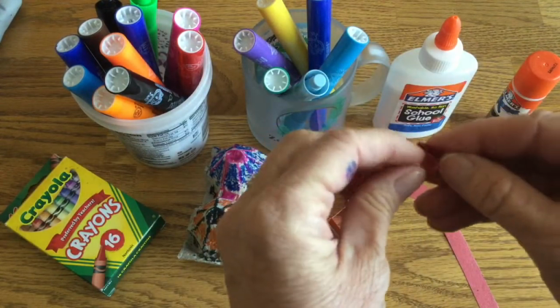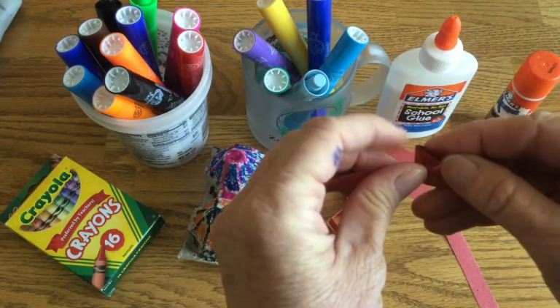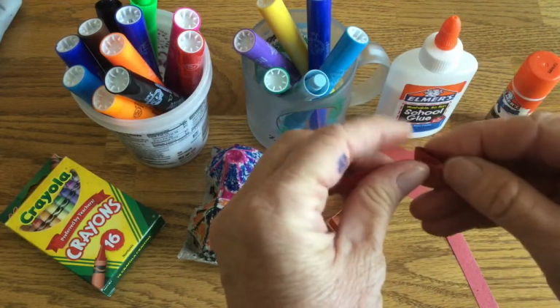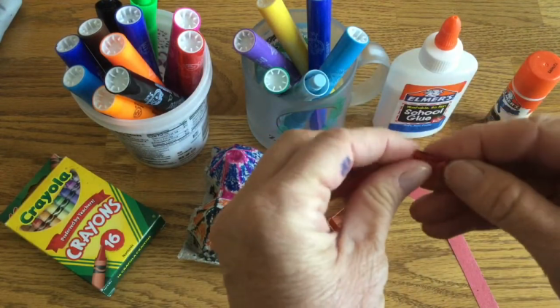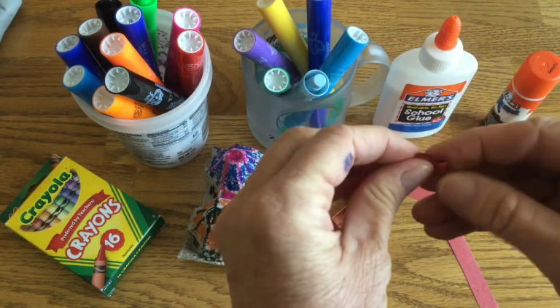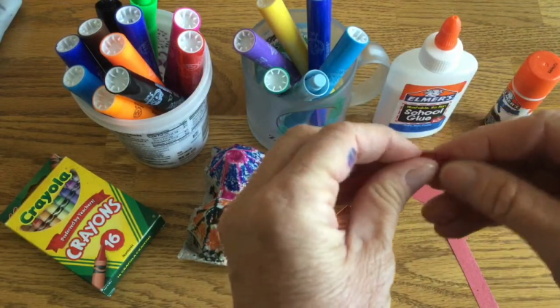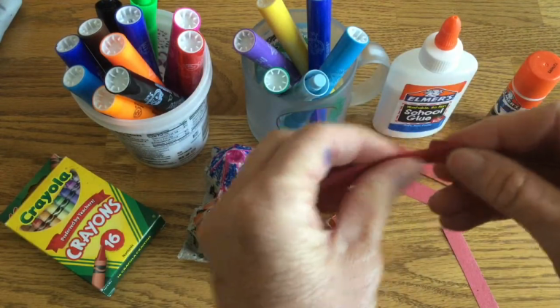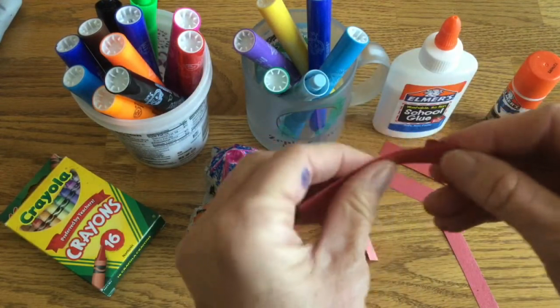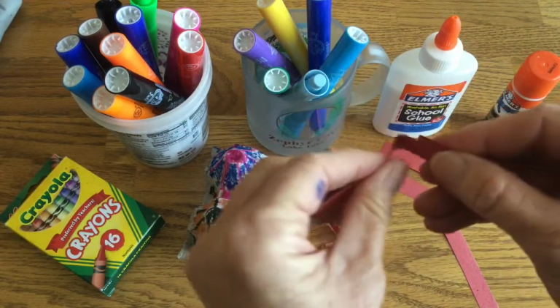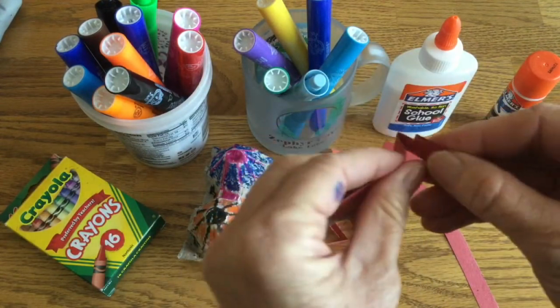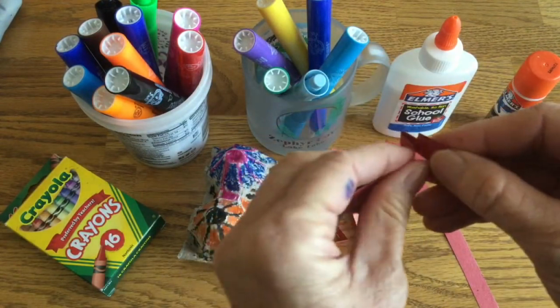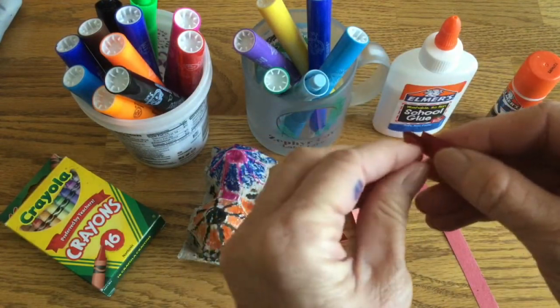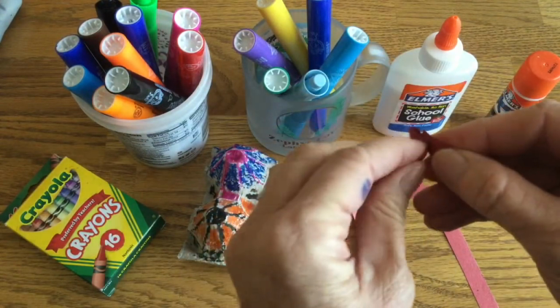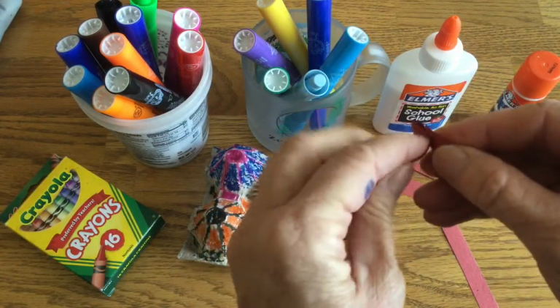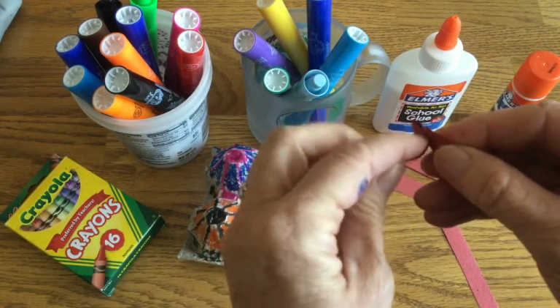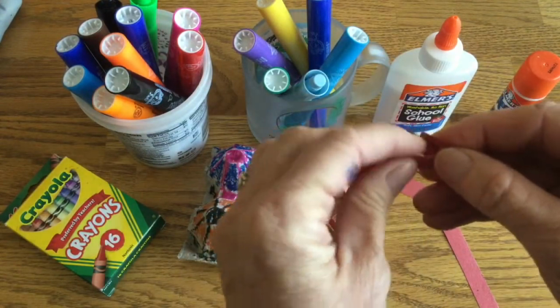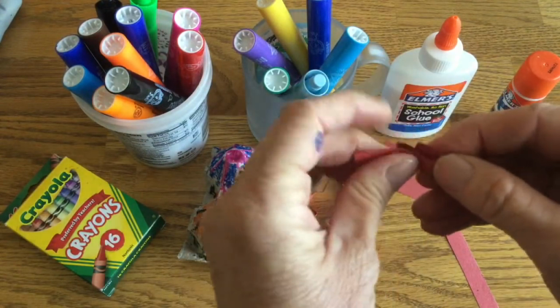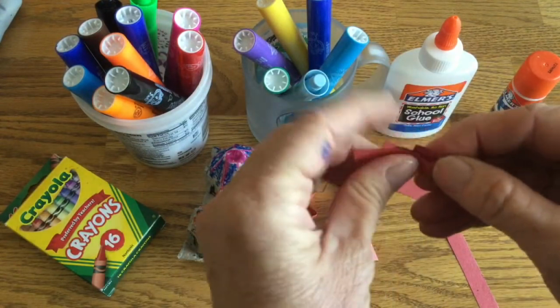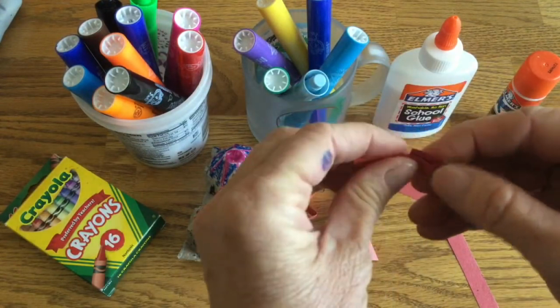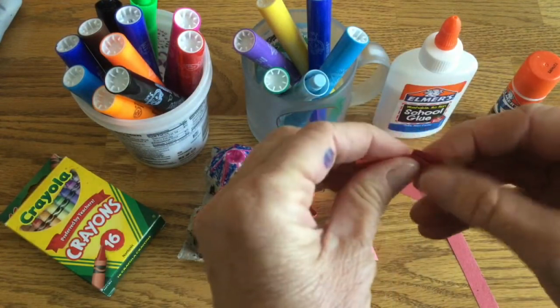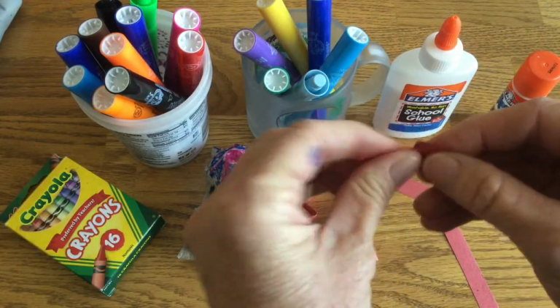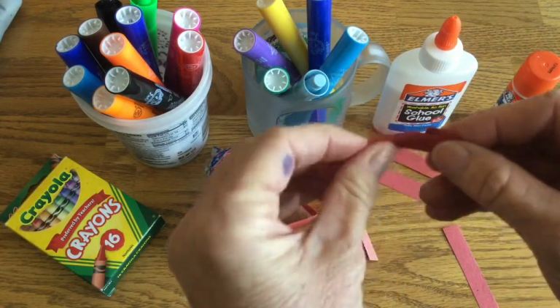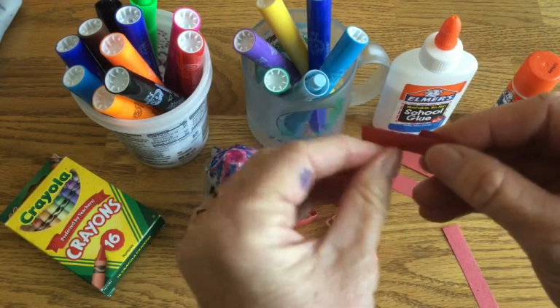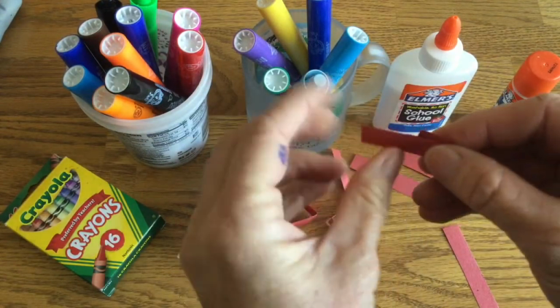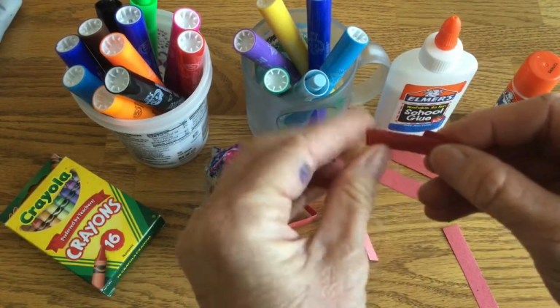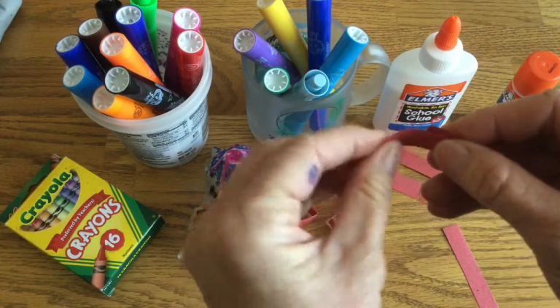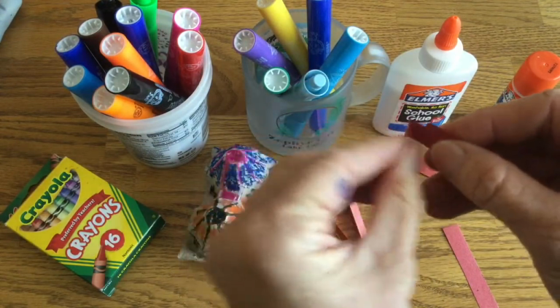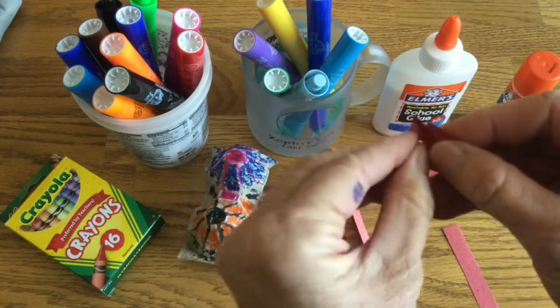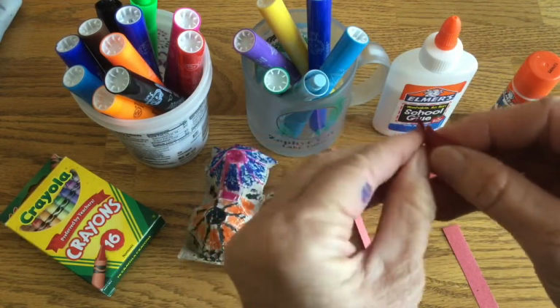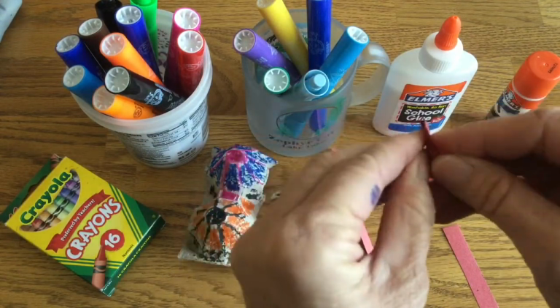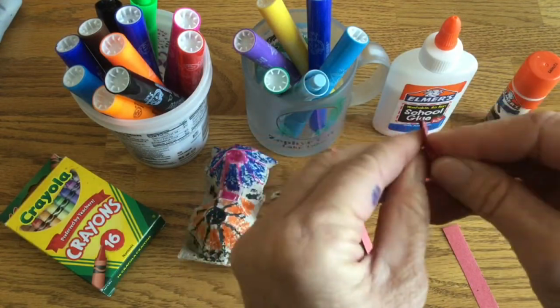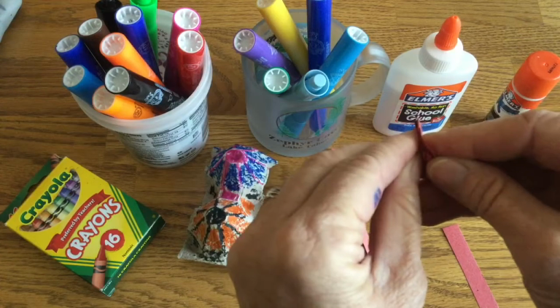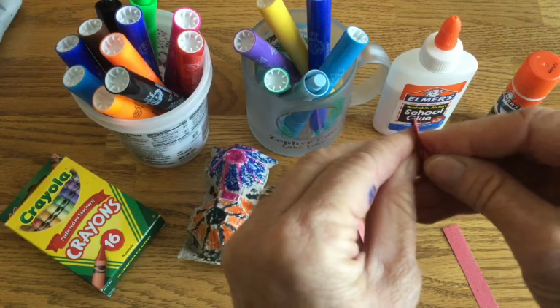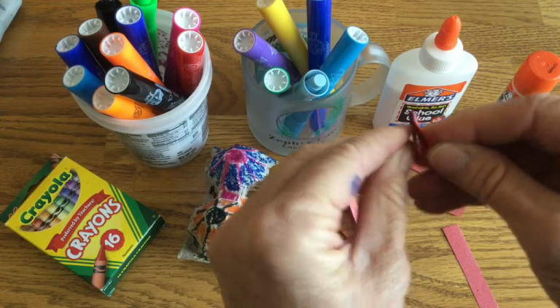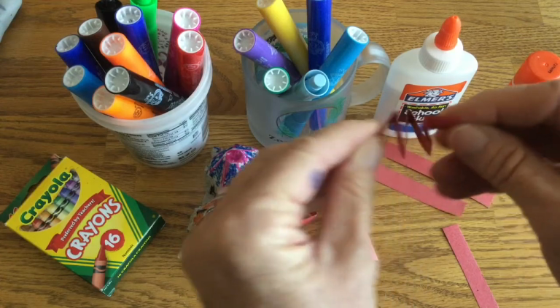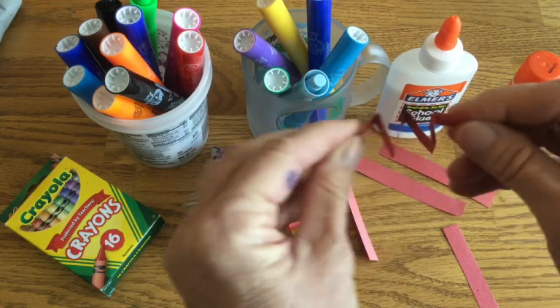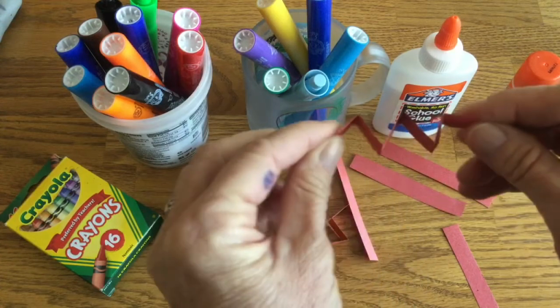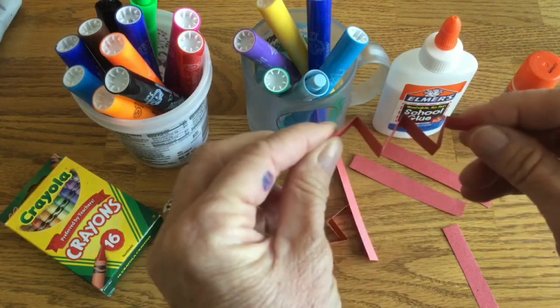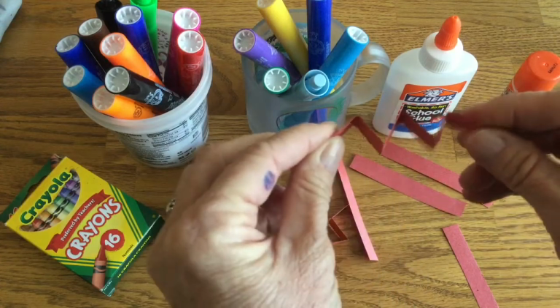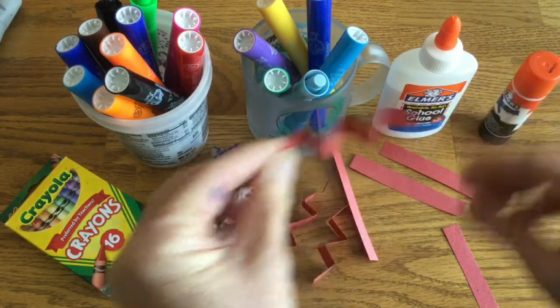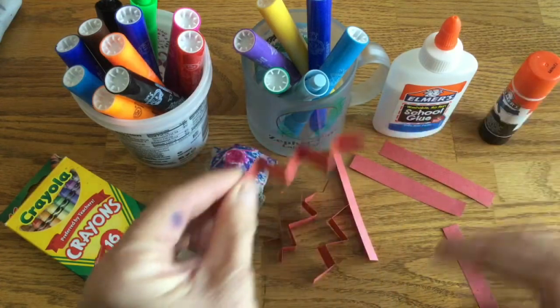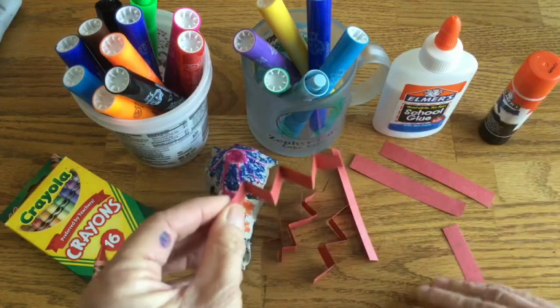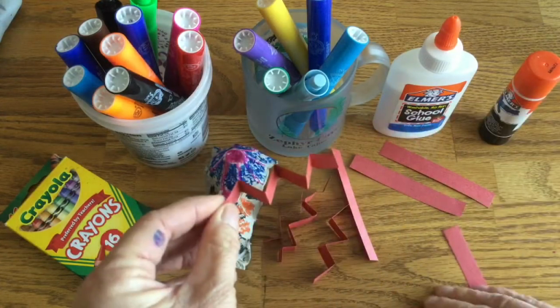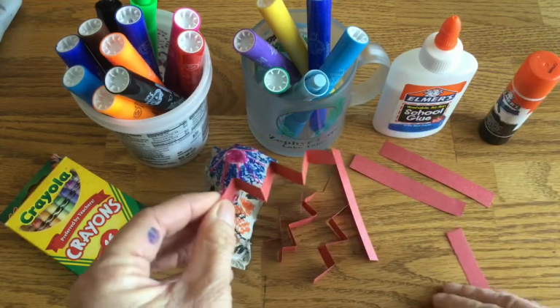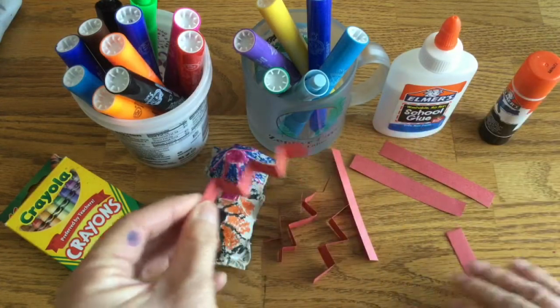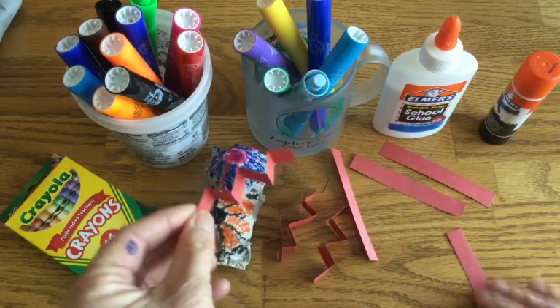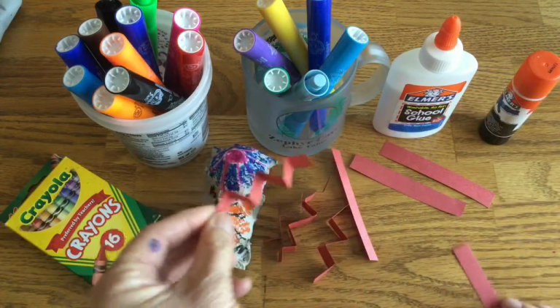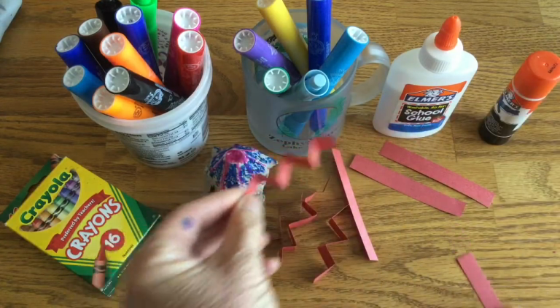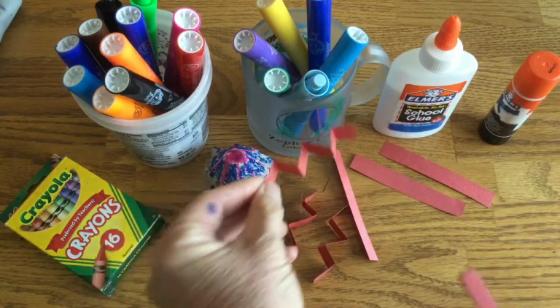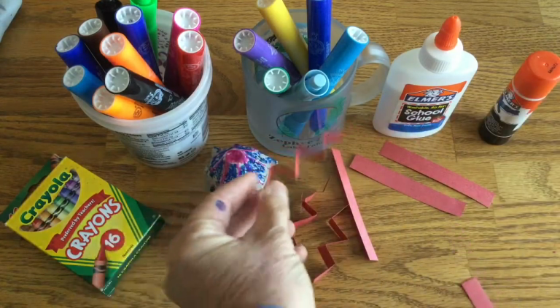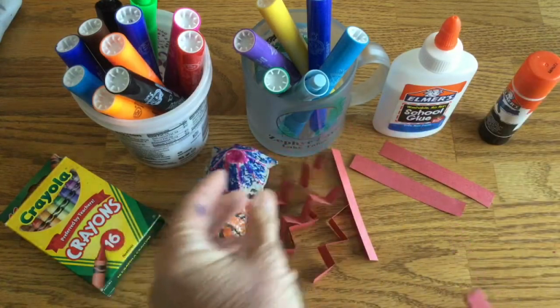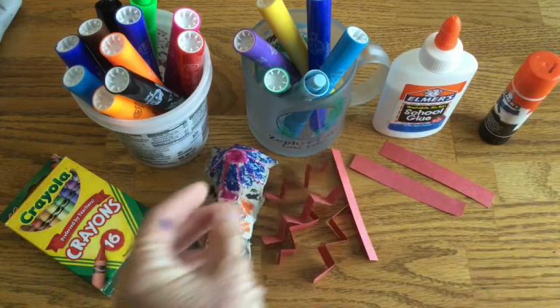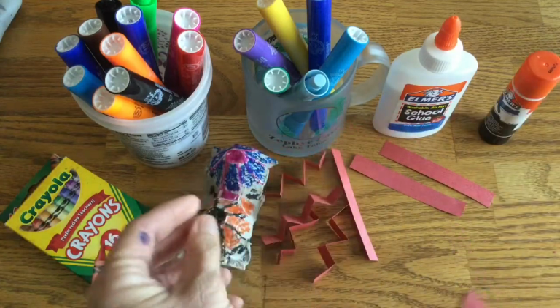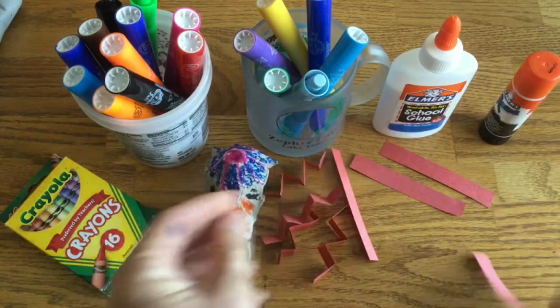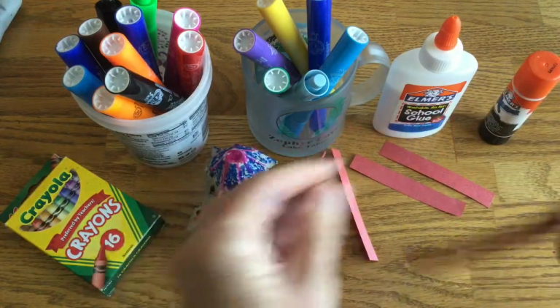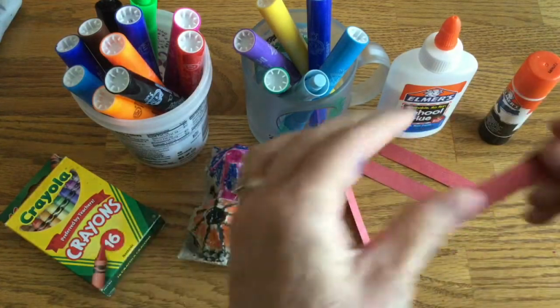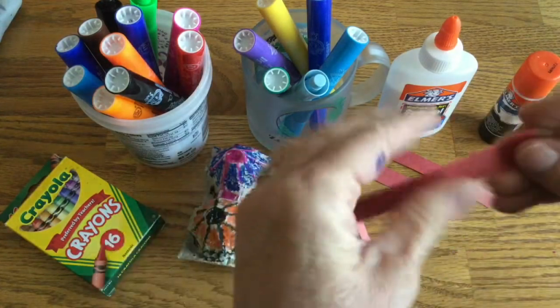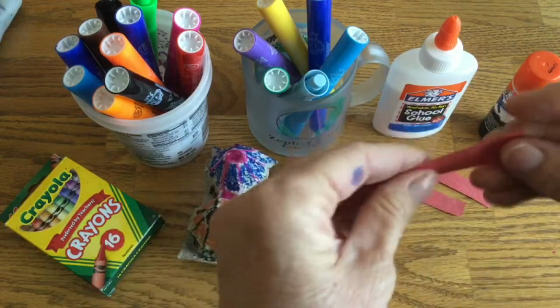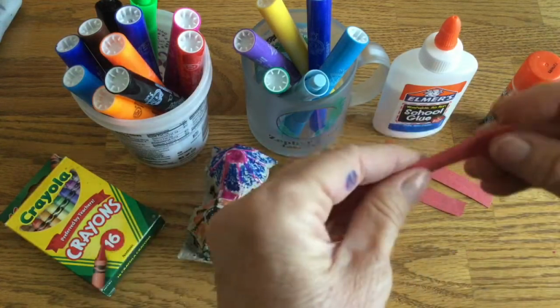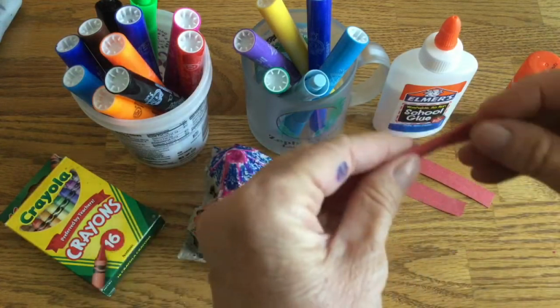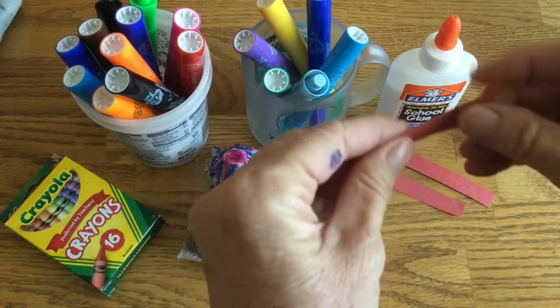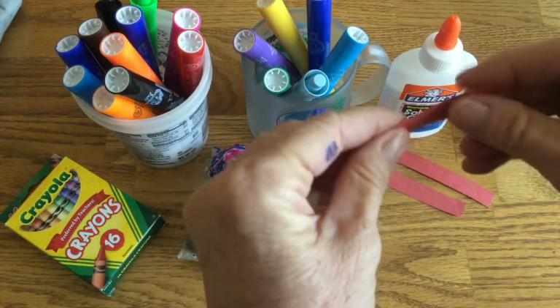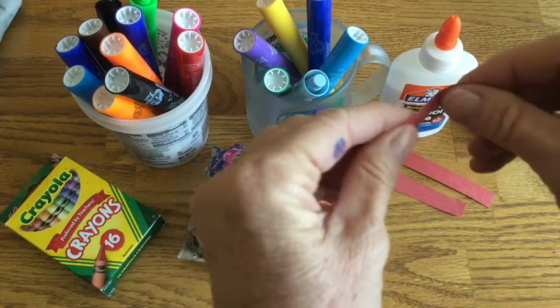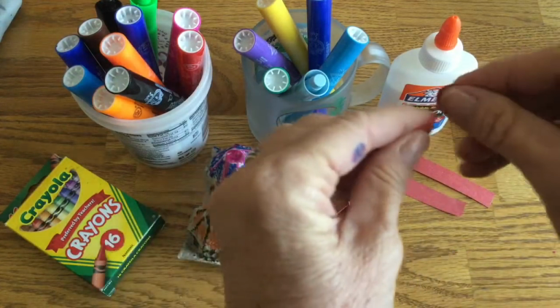So how many legs does the spider have? Eight. So make sure you make eight legs for your spider.